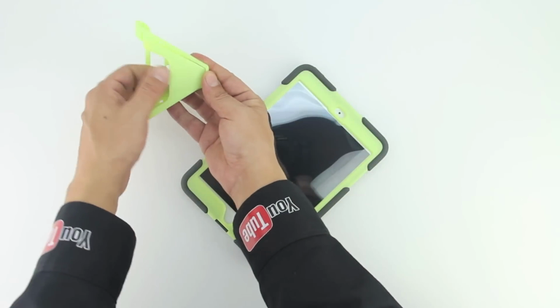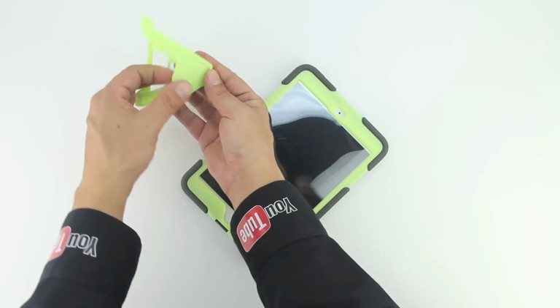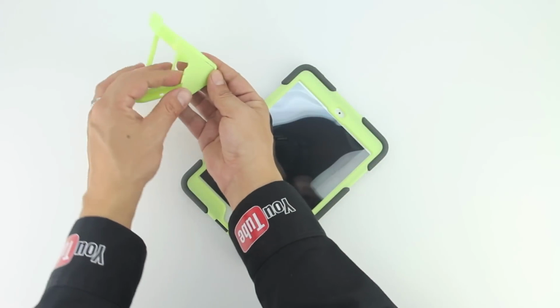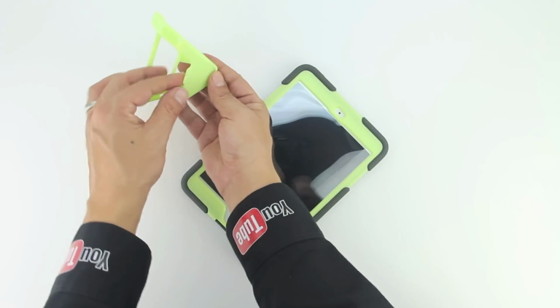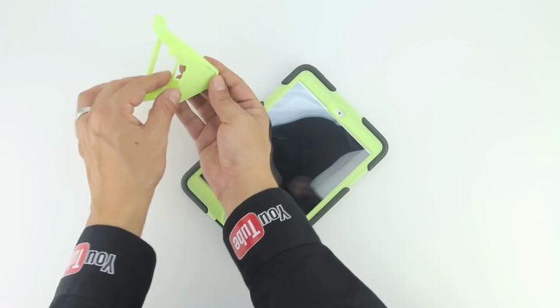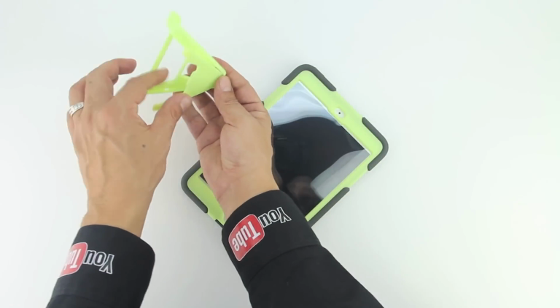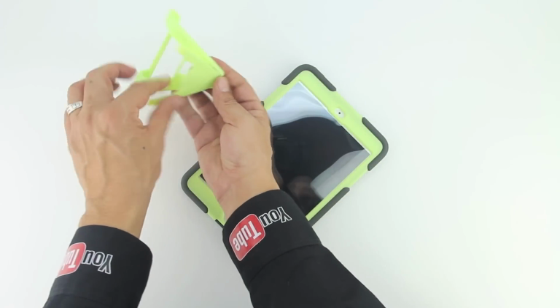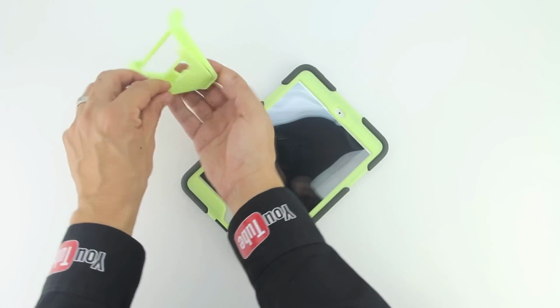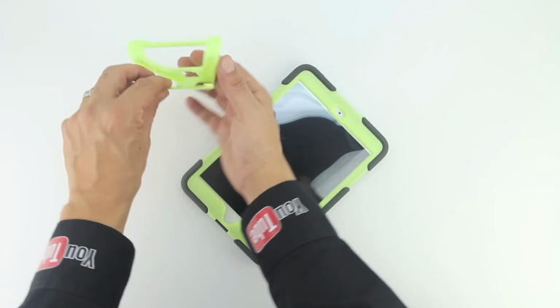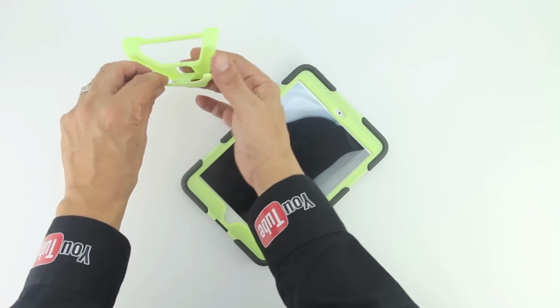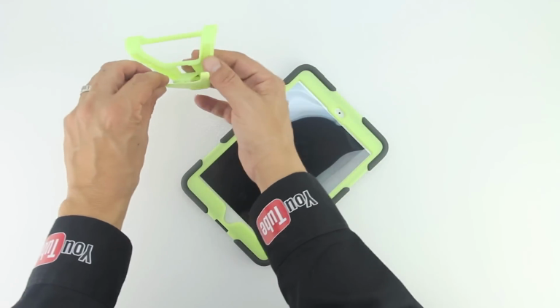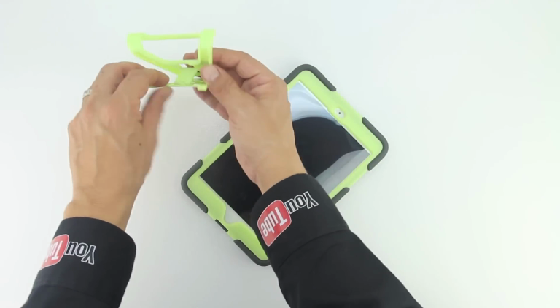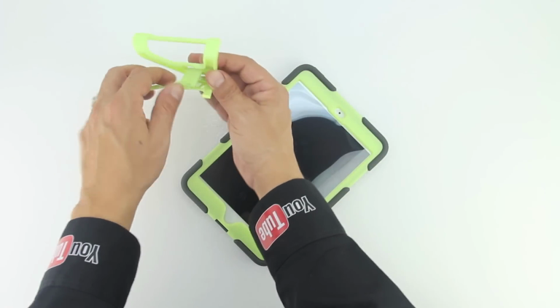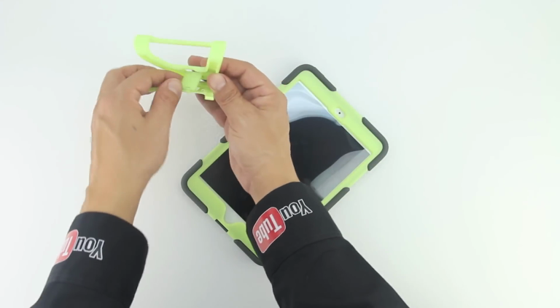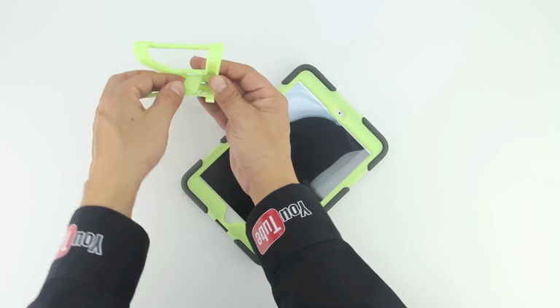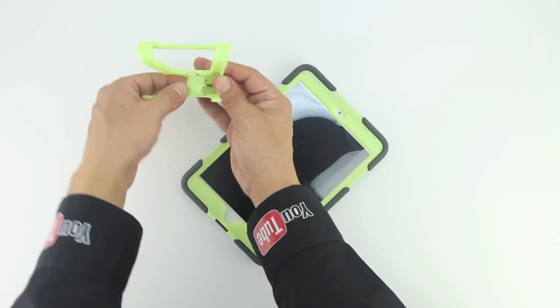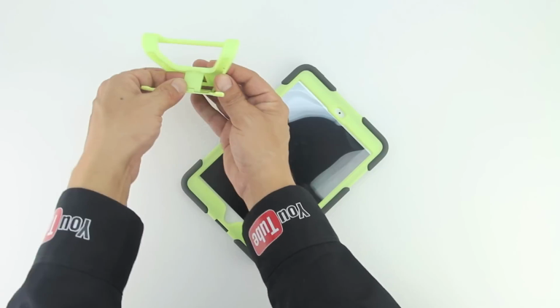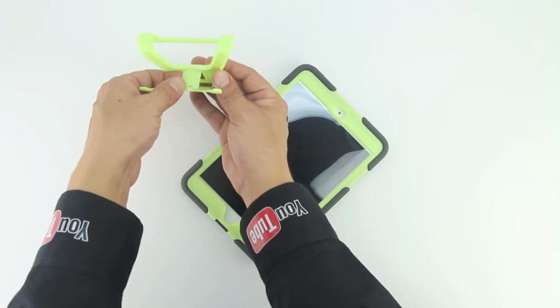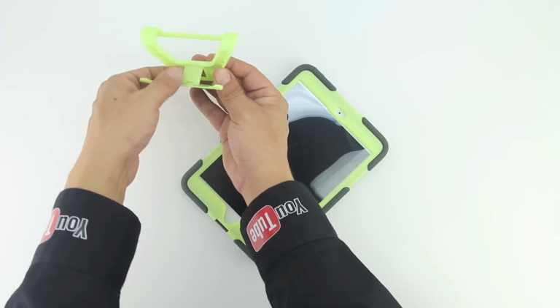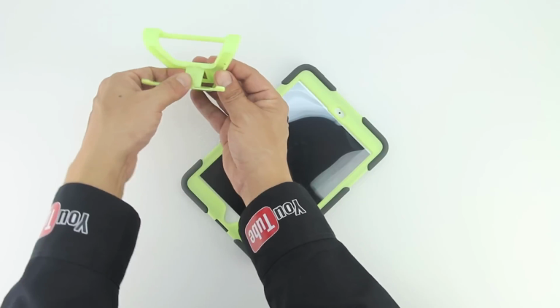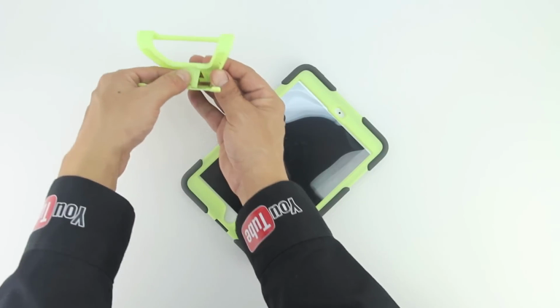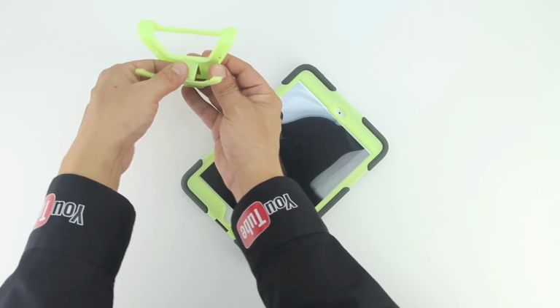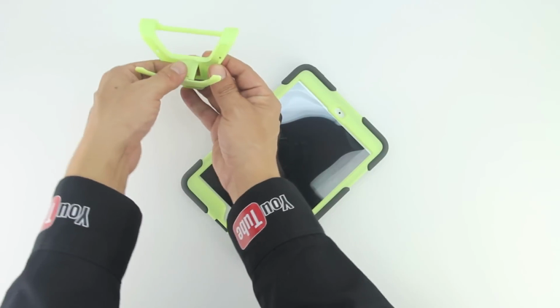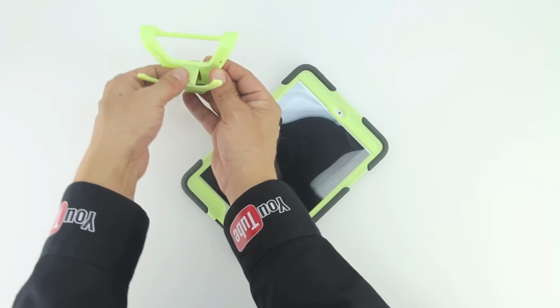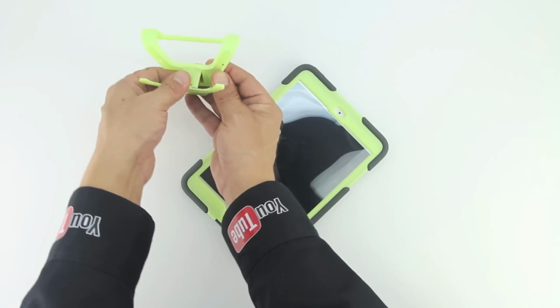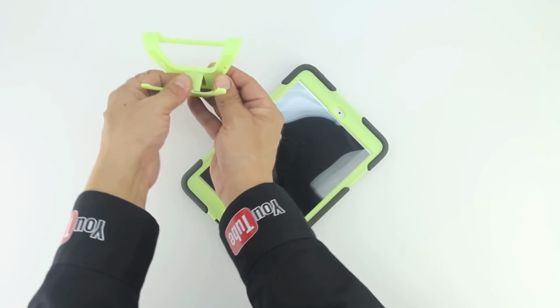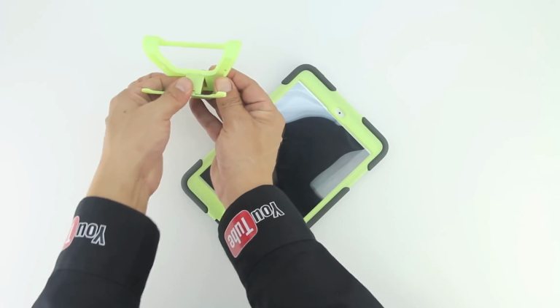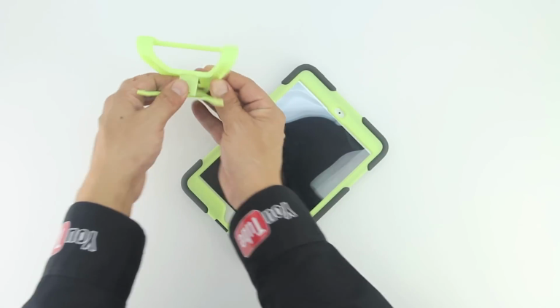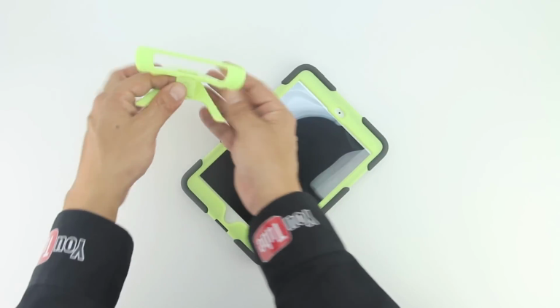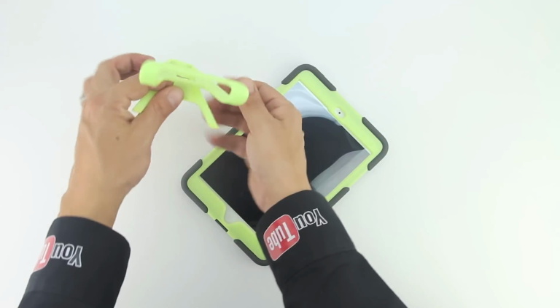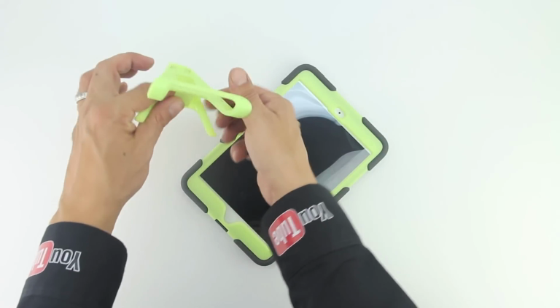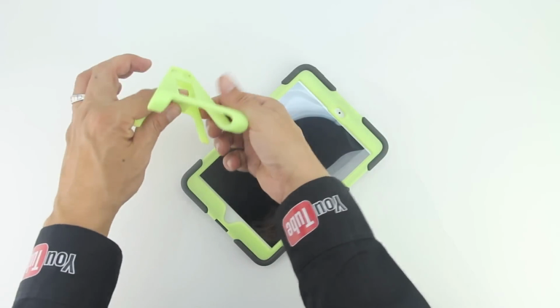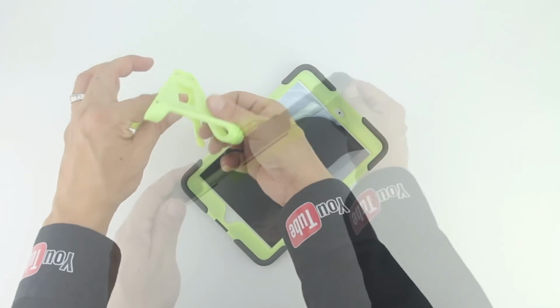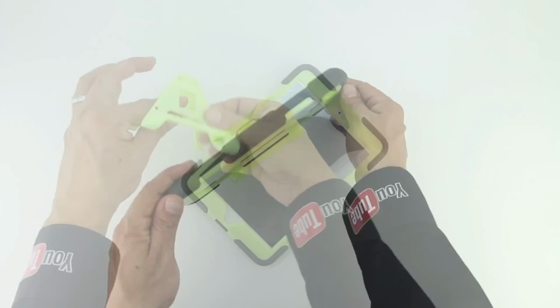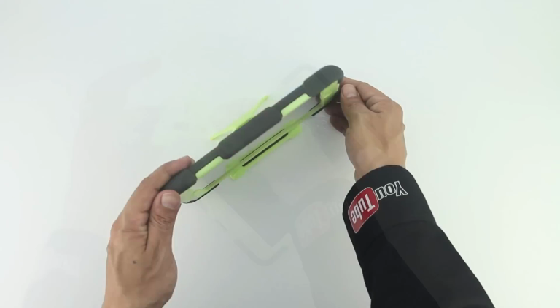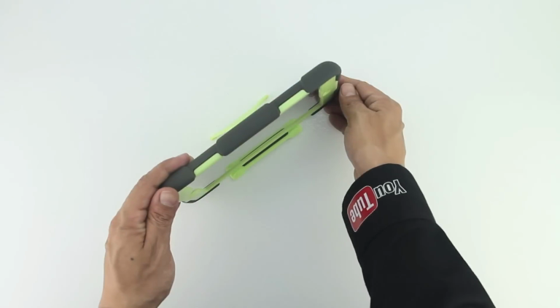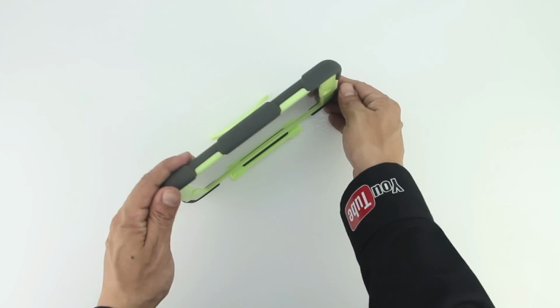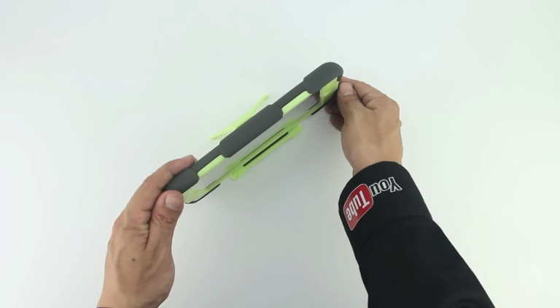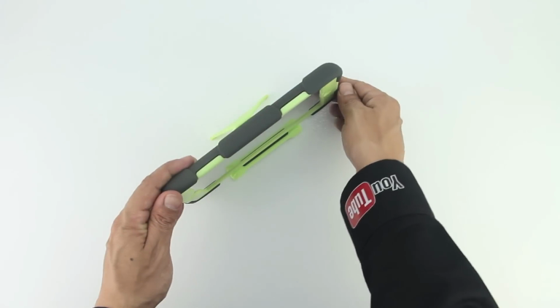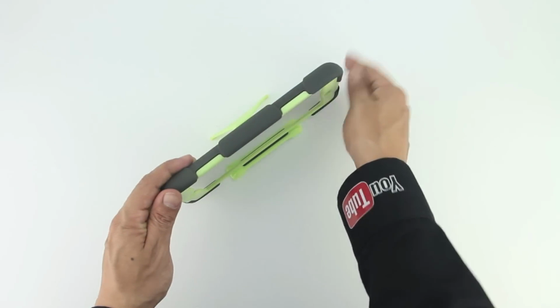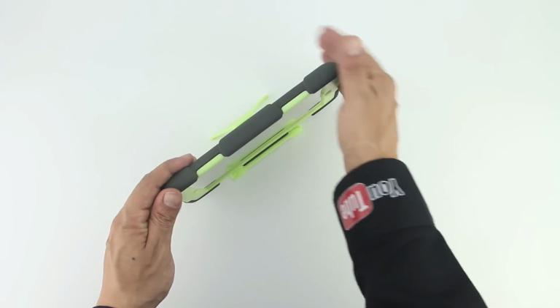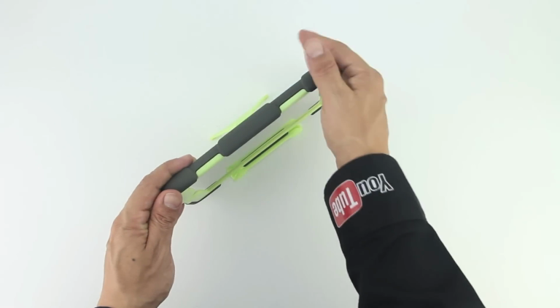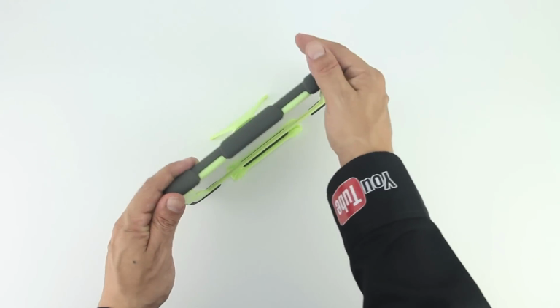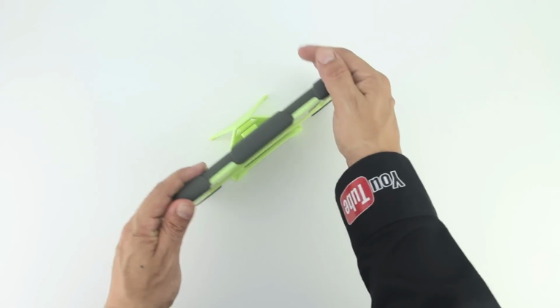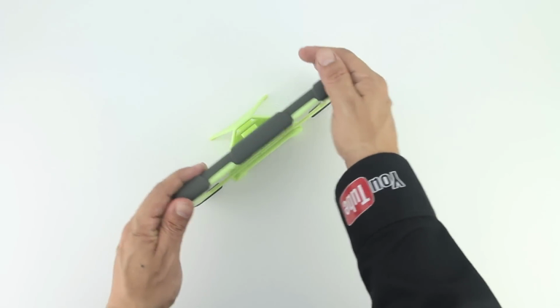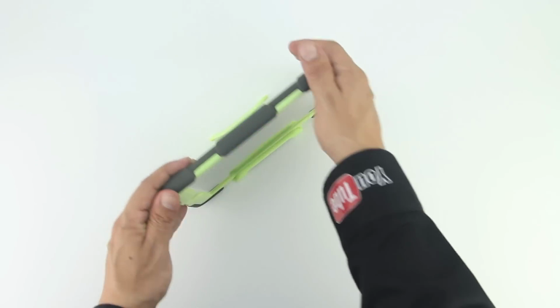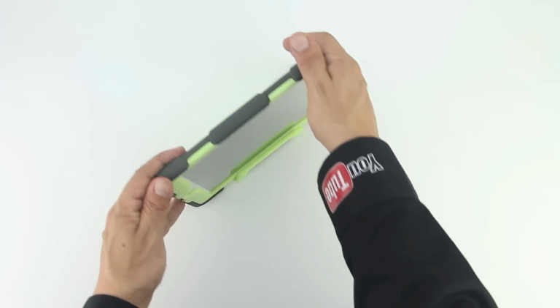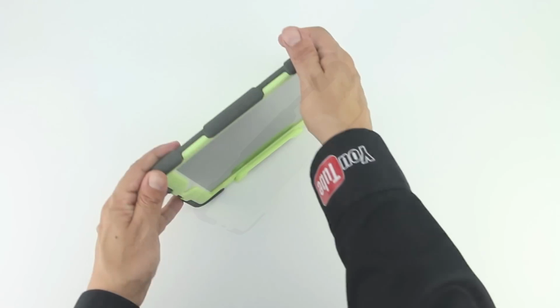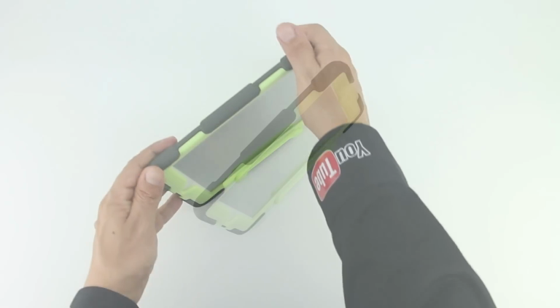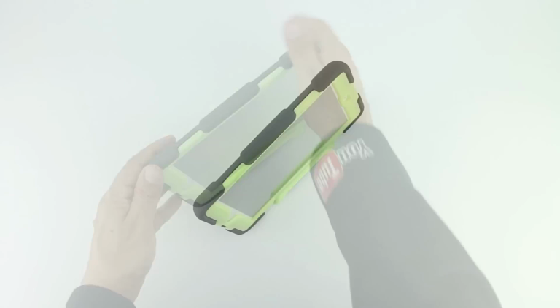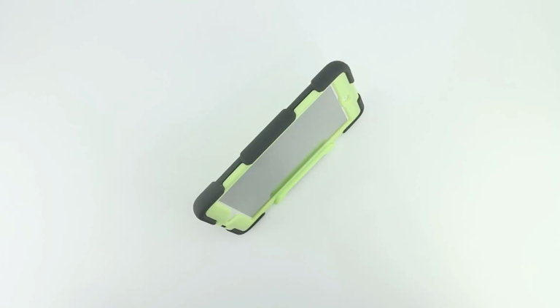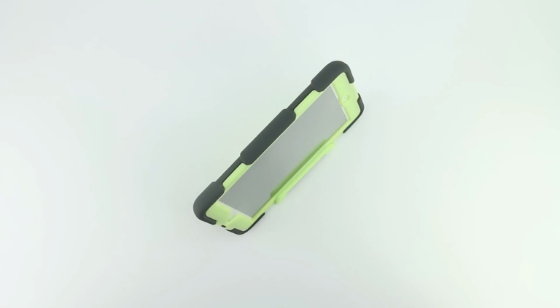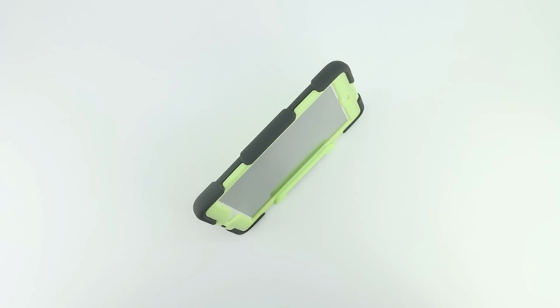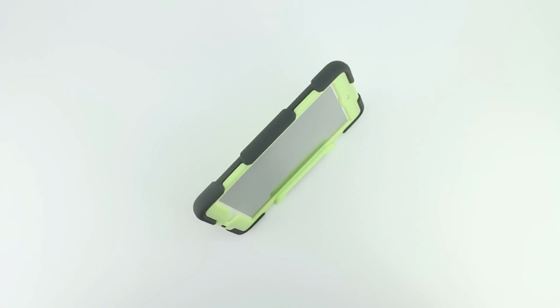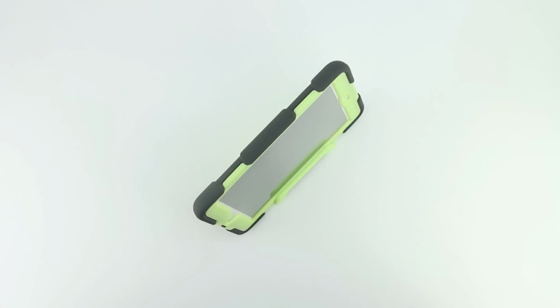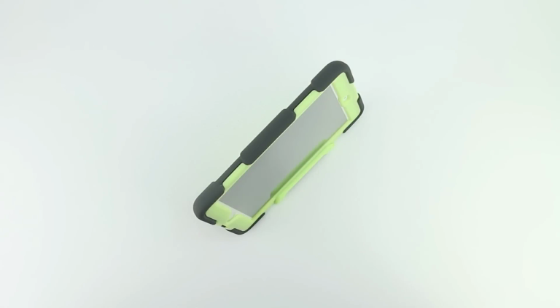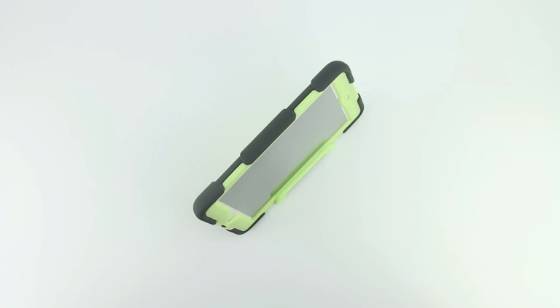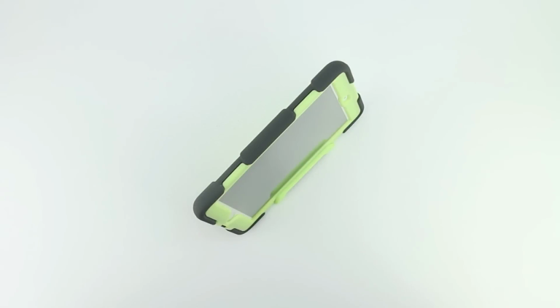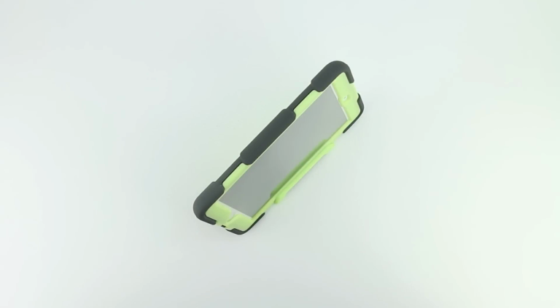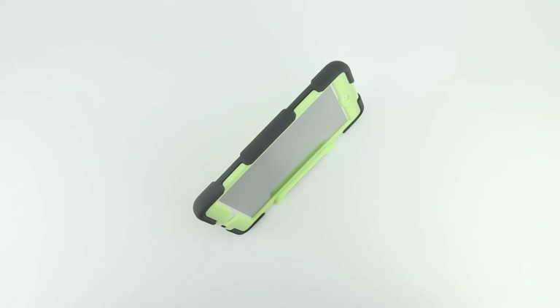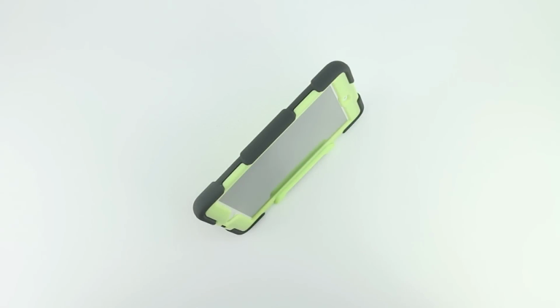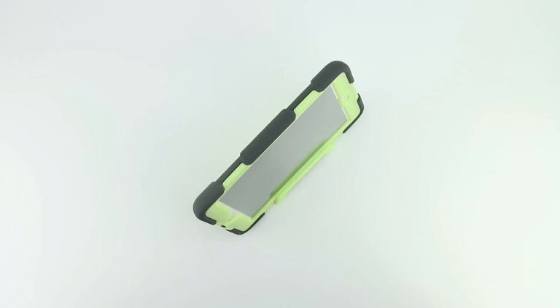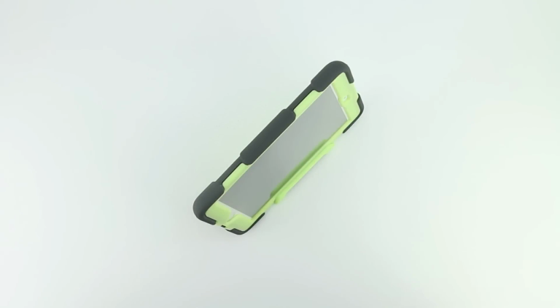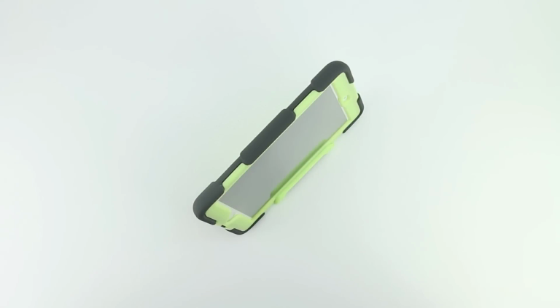The included stand attaches to the side of the device then folds open for landscape viewing and typing. And for being such a small stand it's extremely sturdy and stable.